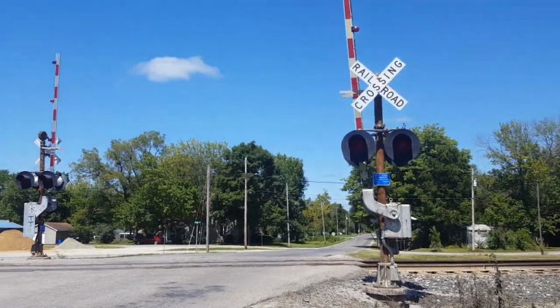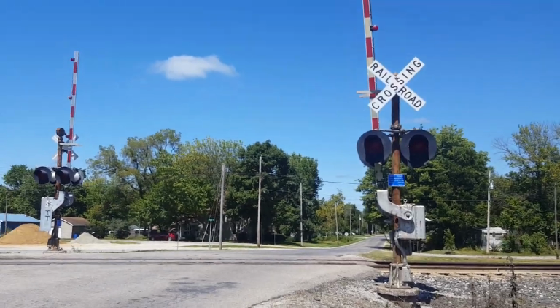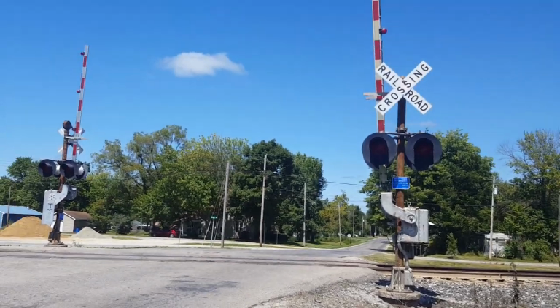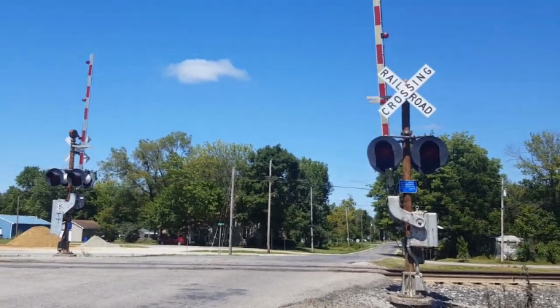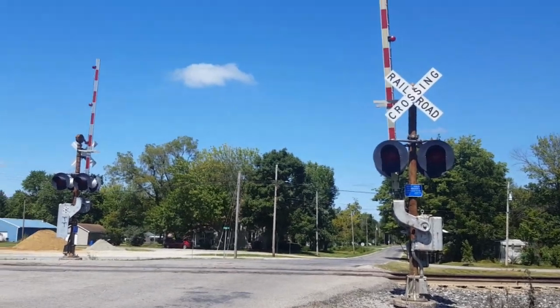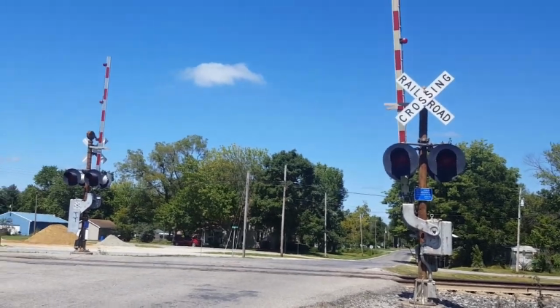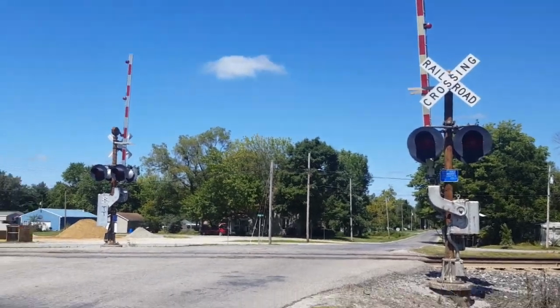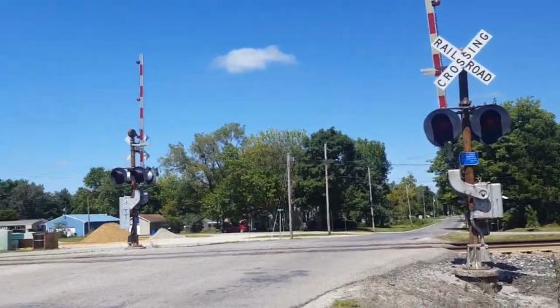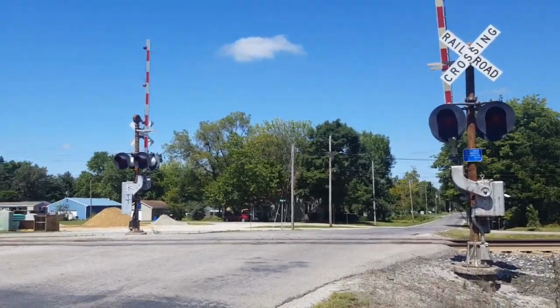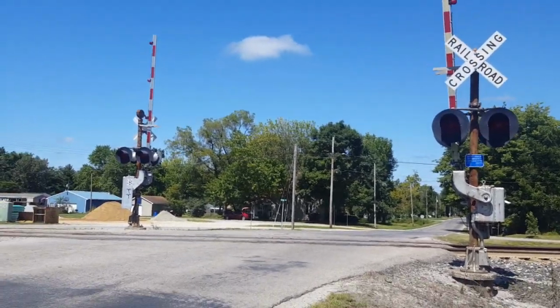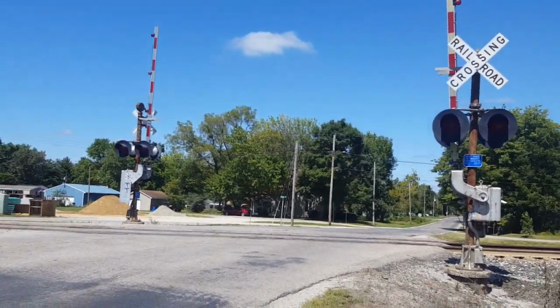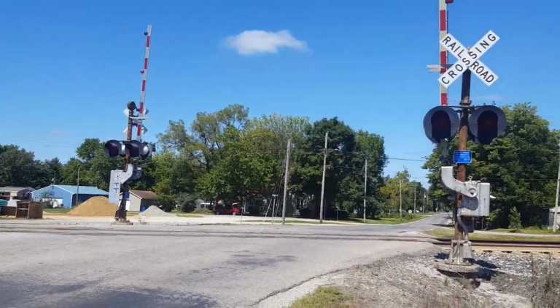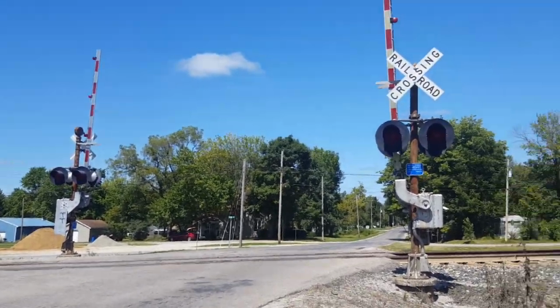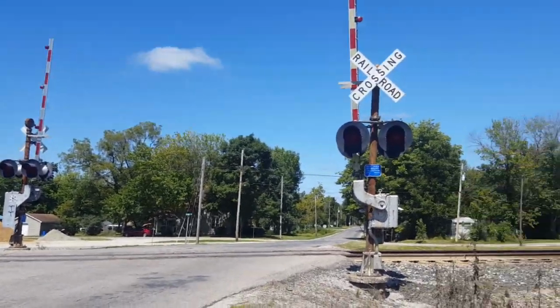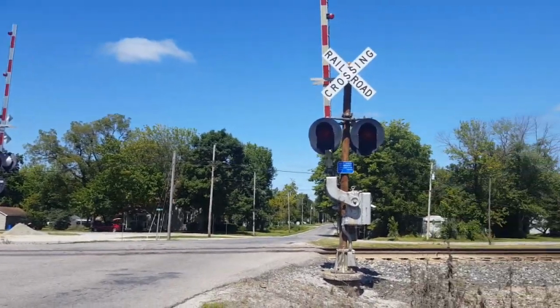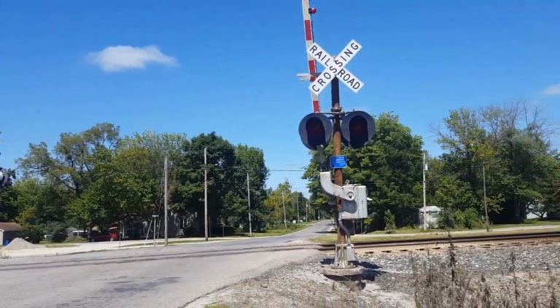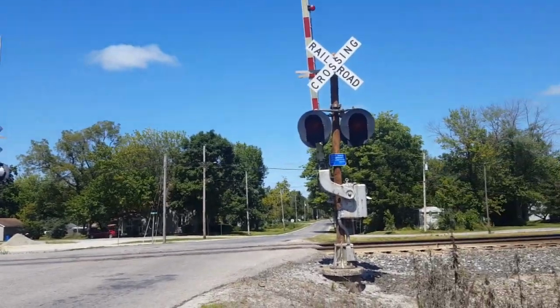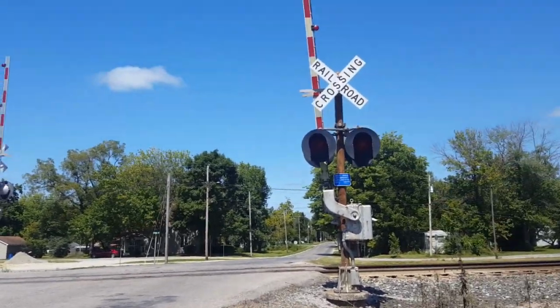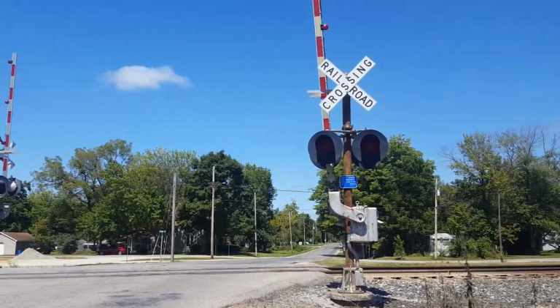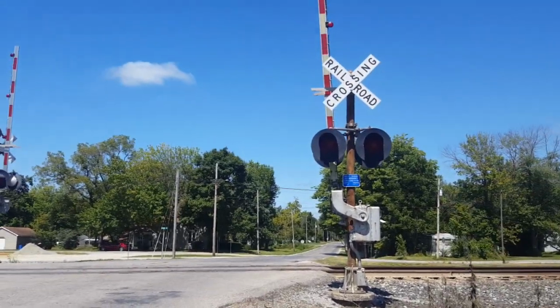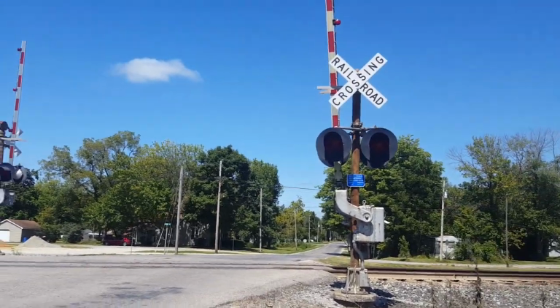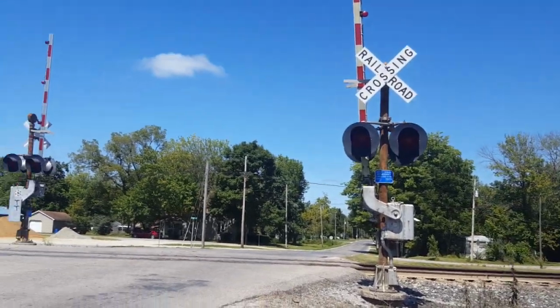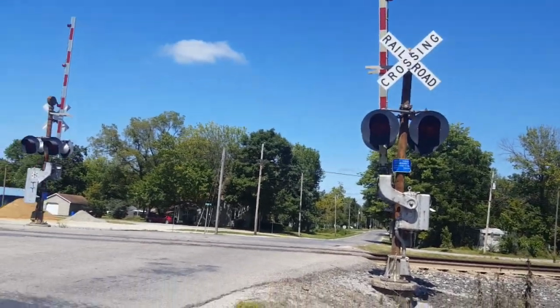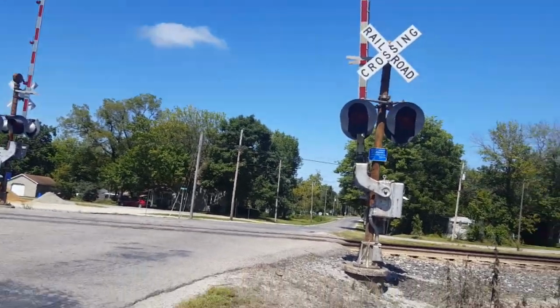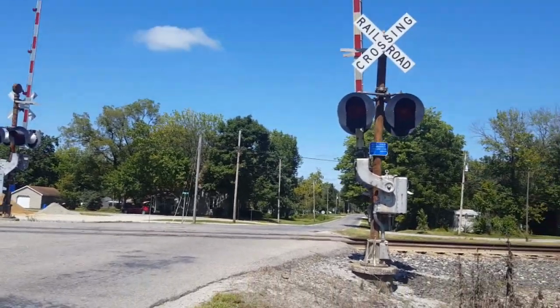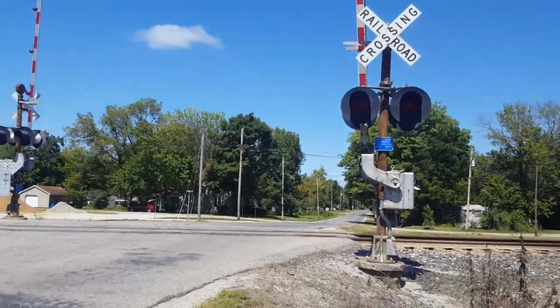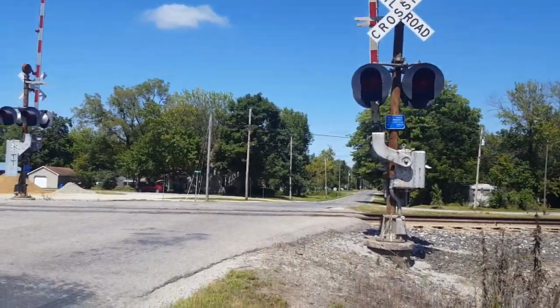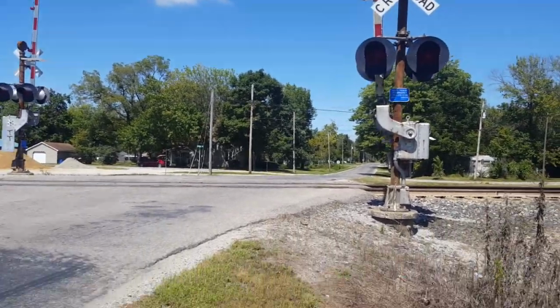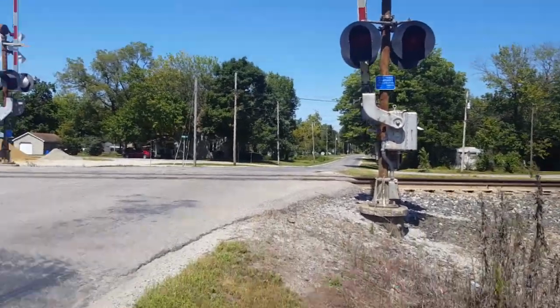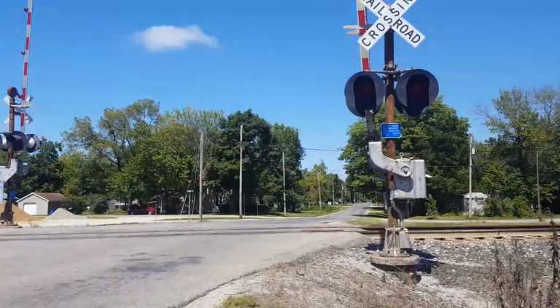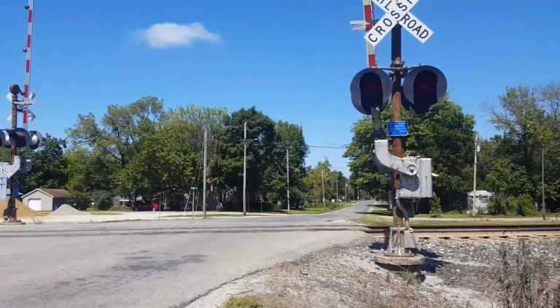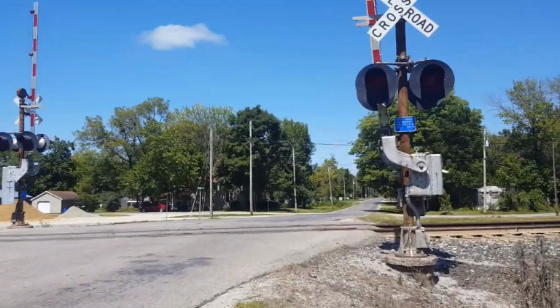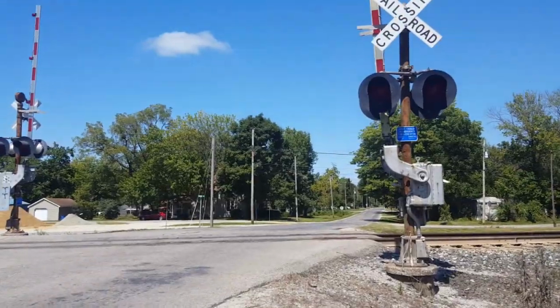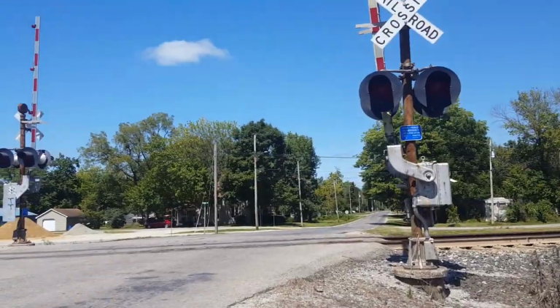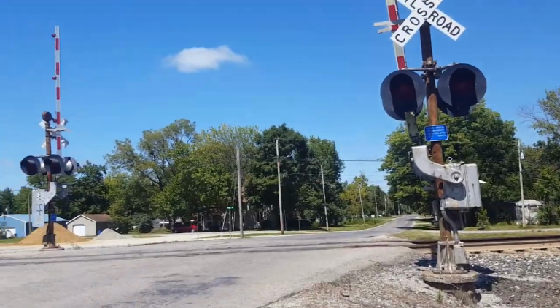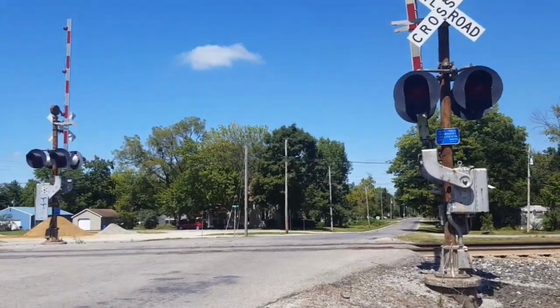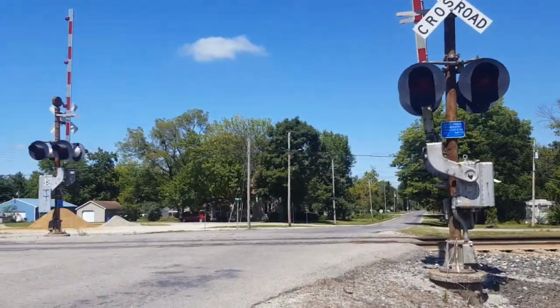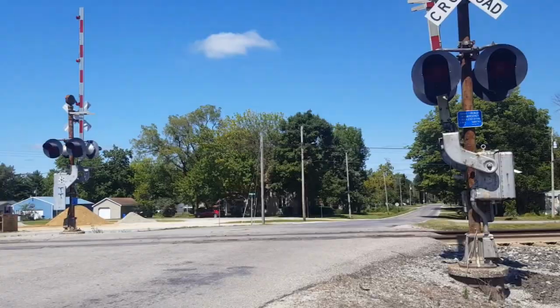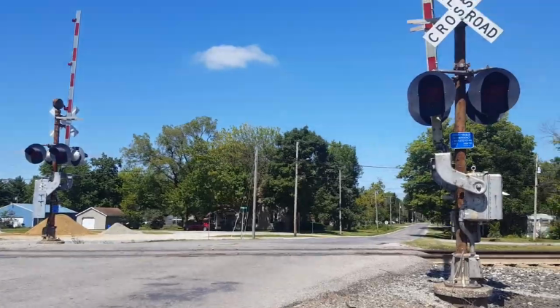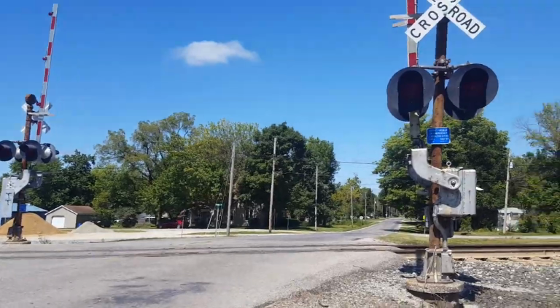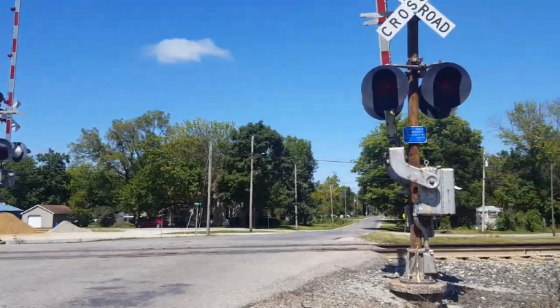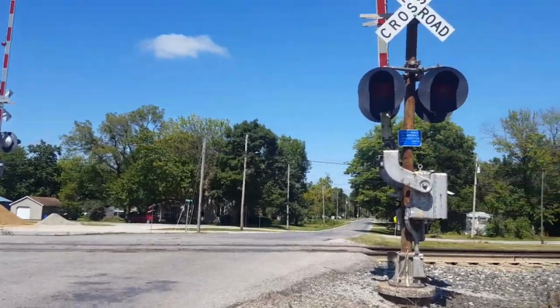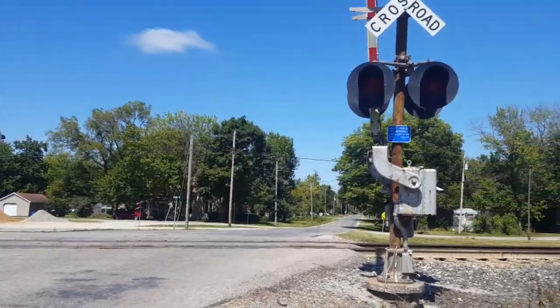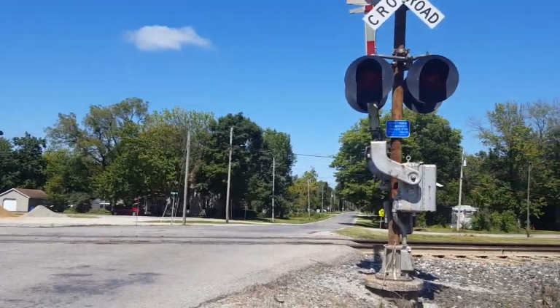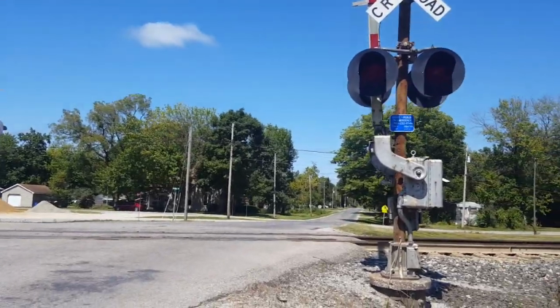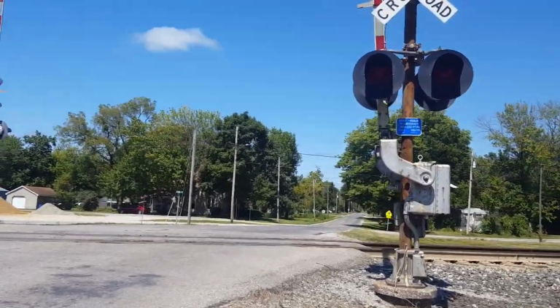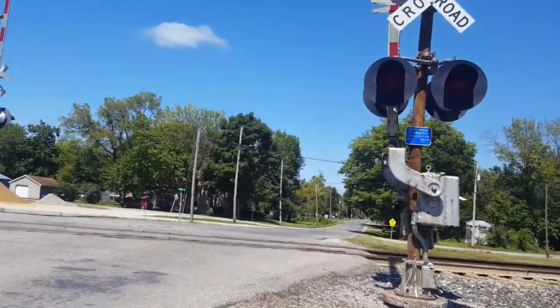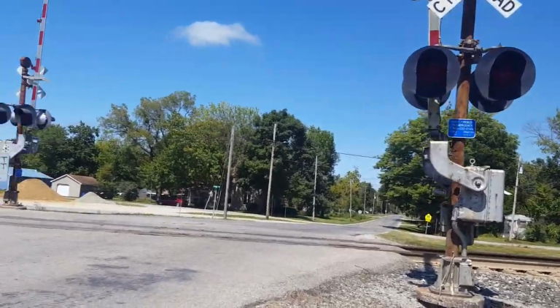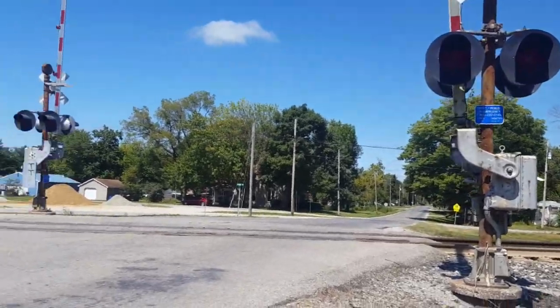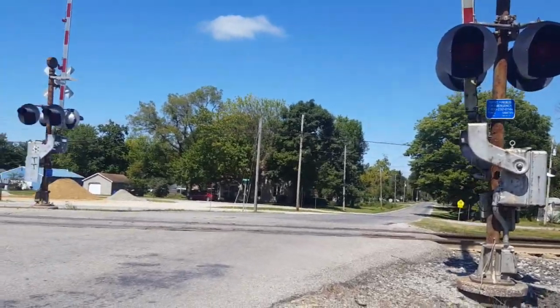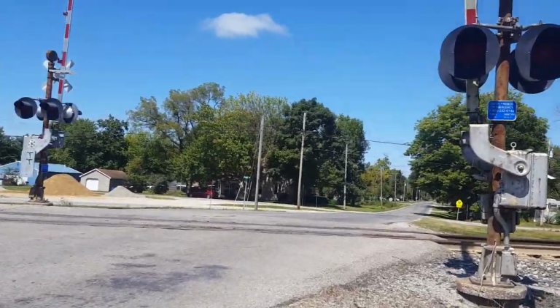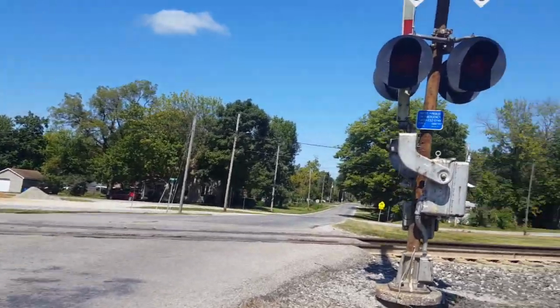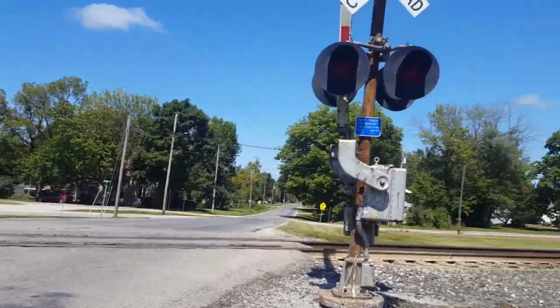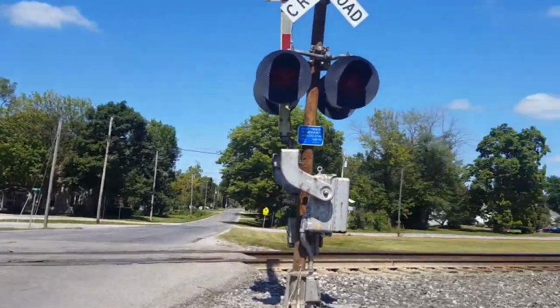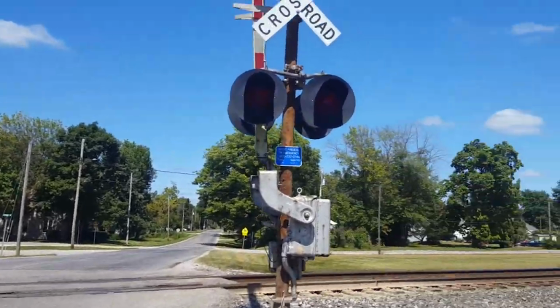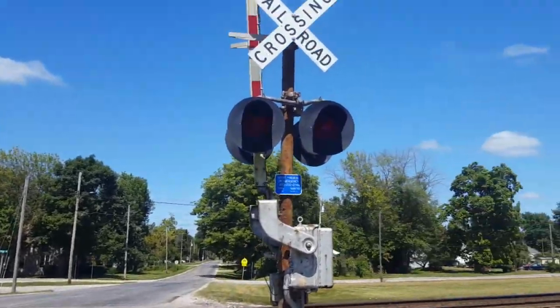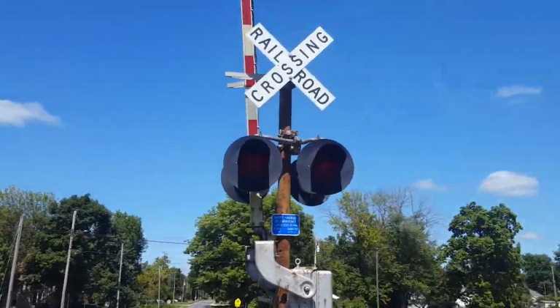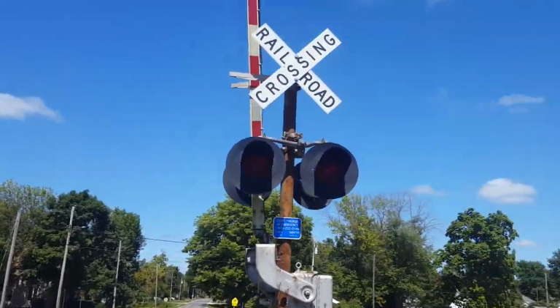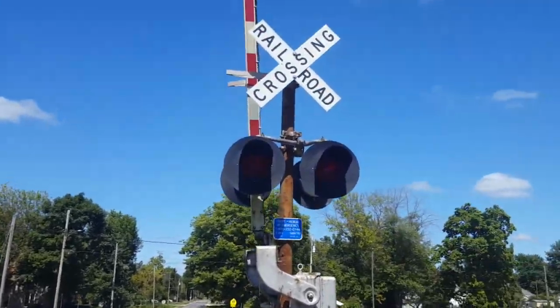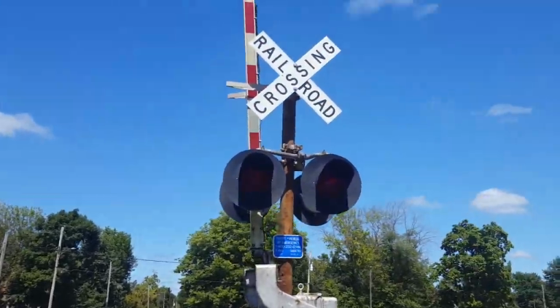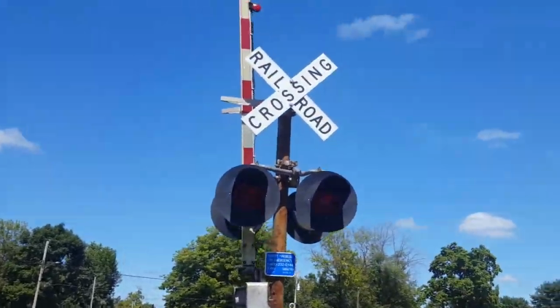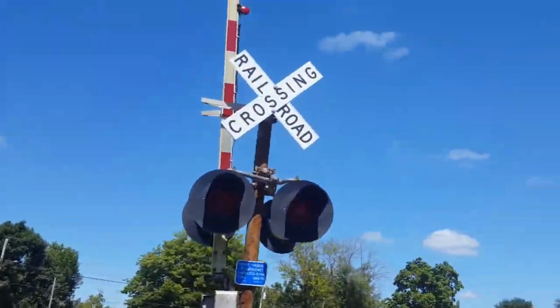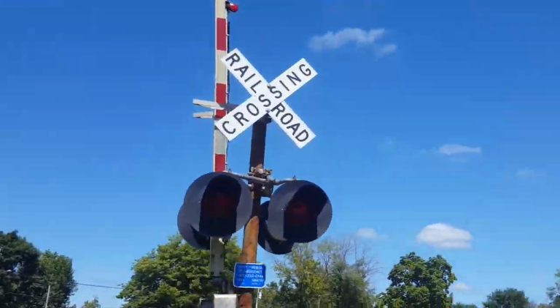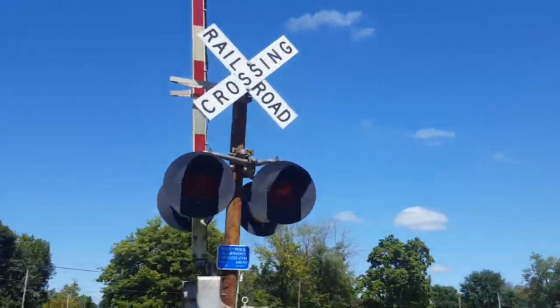Here we have a tour of the Elm Street Crossing in St. Elmo, Illinois. This crossing is on the CSX St. Louis Line Sub.